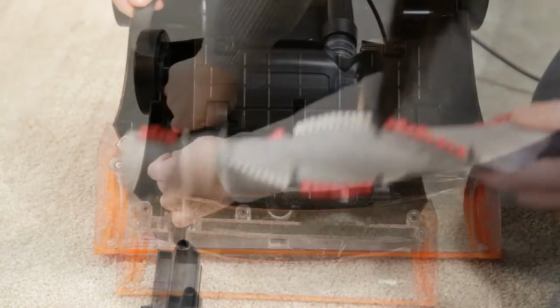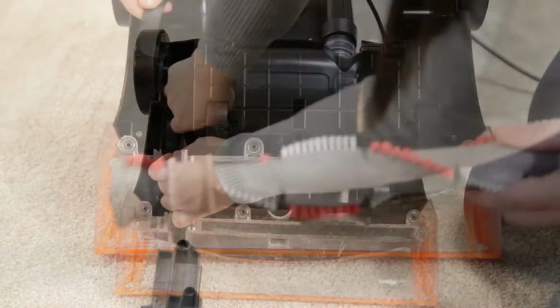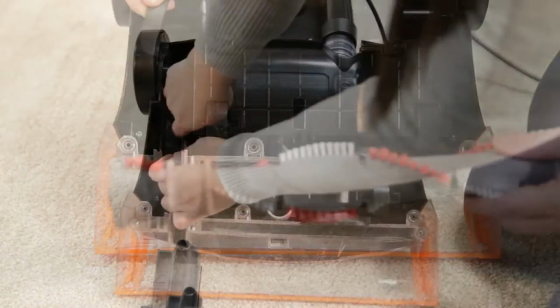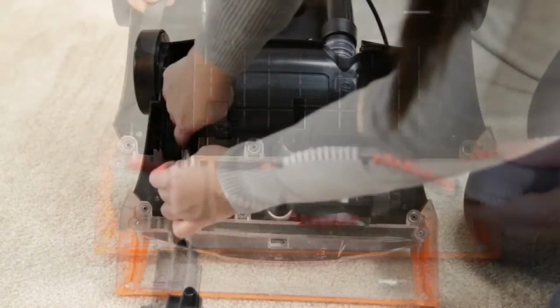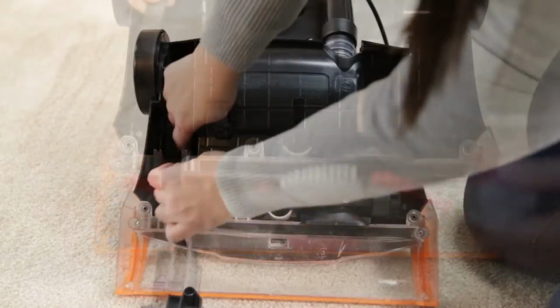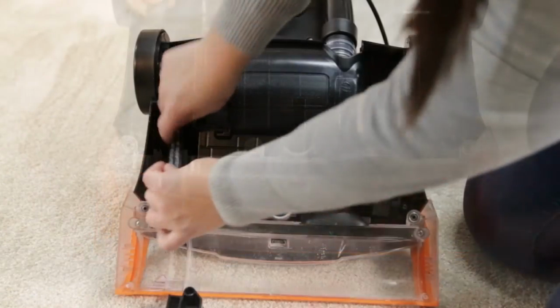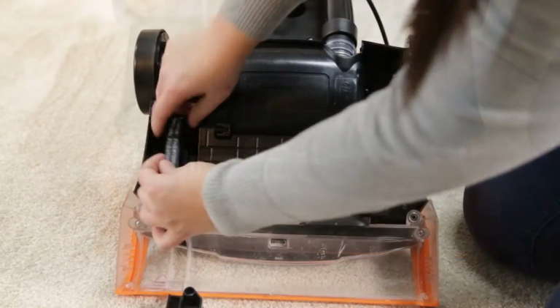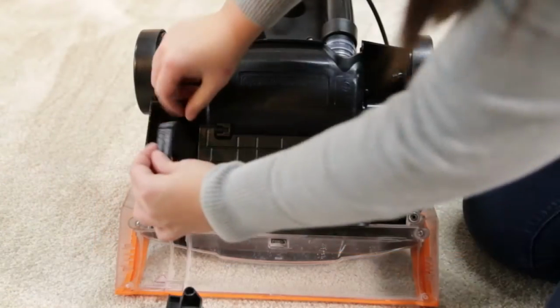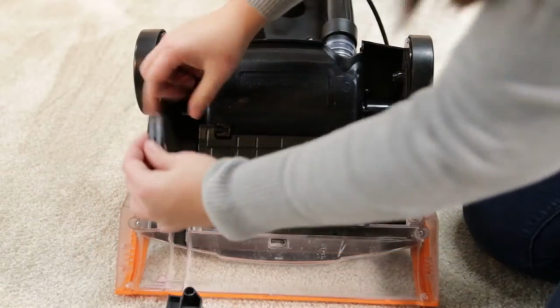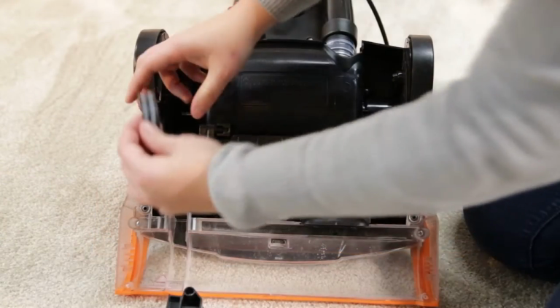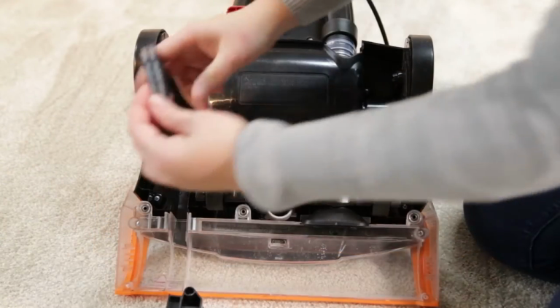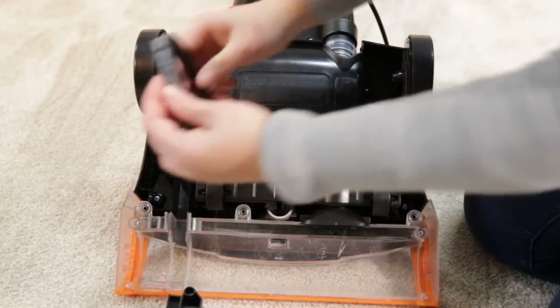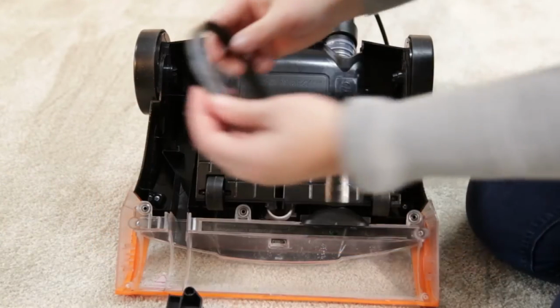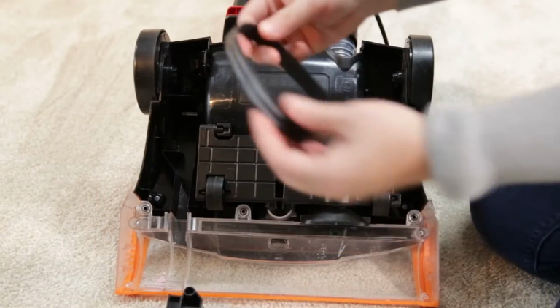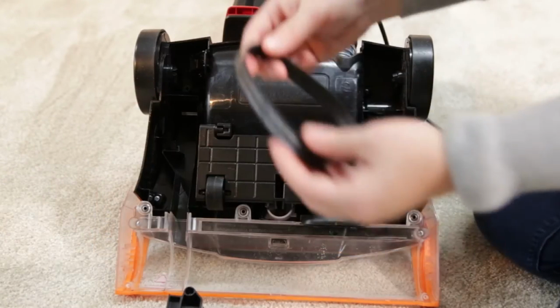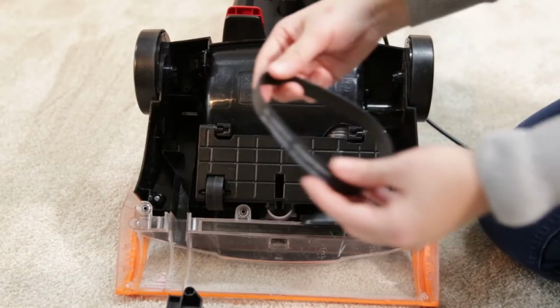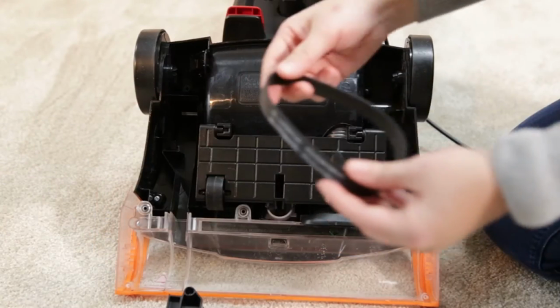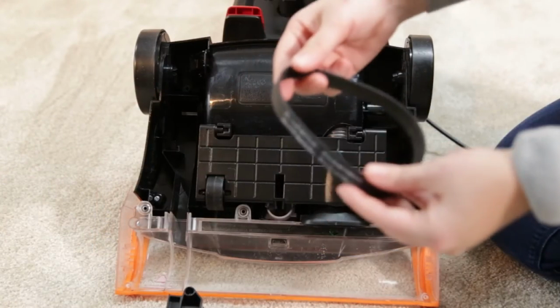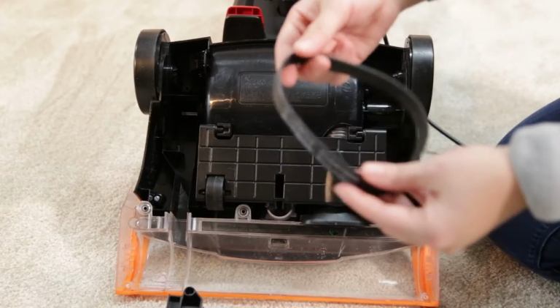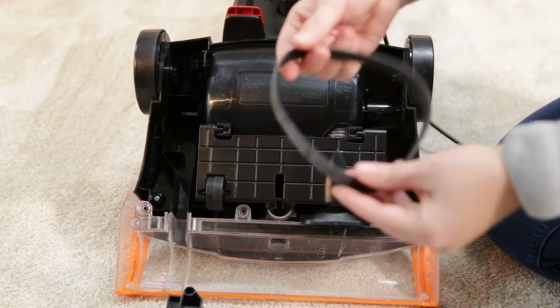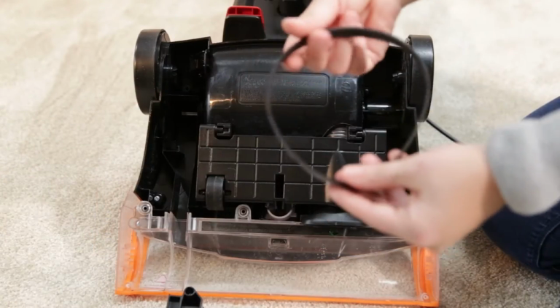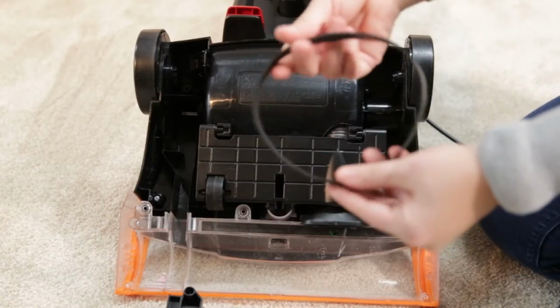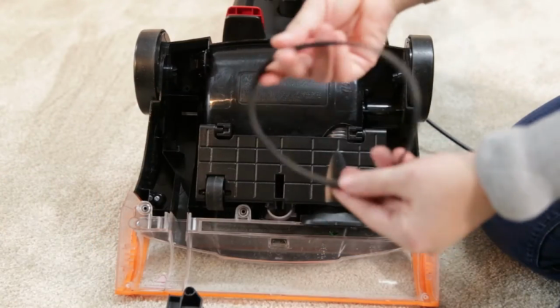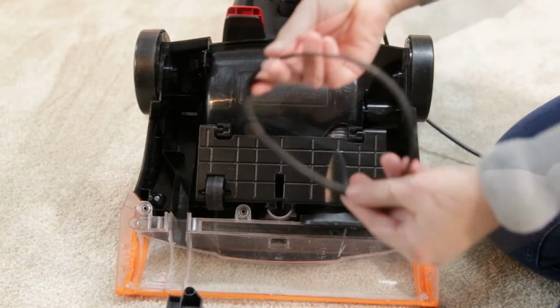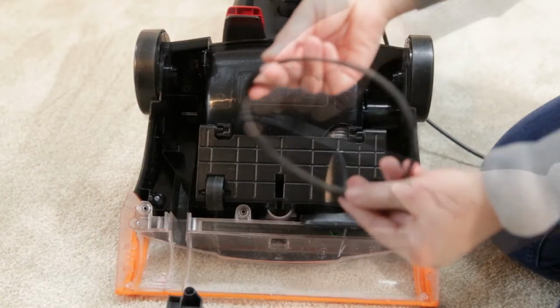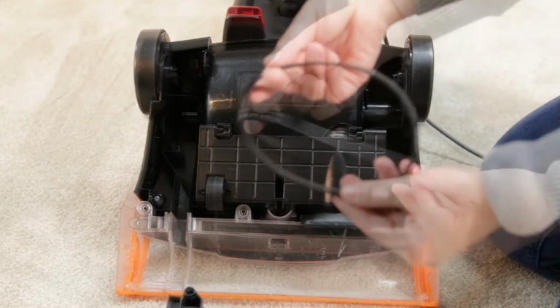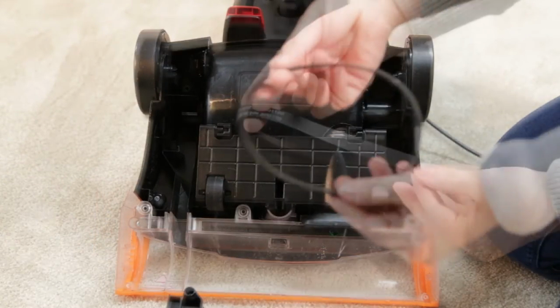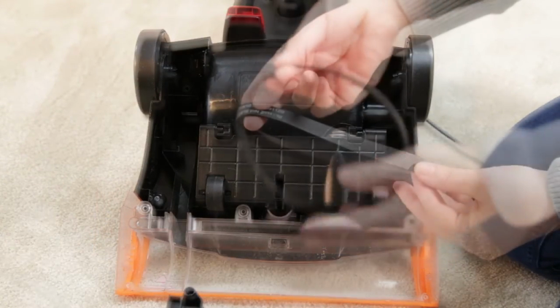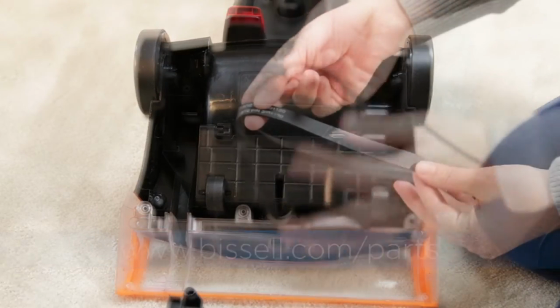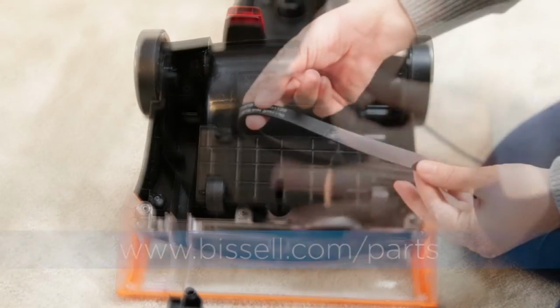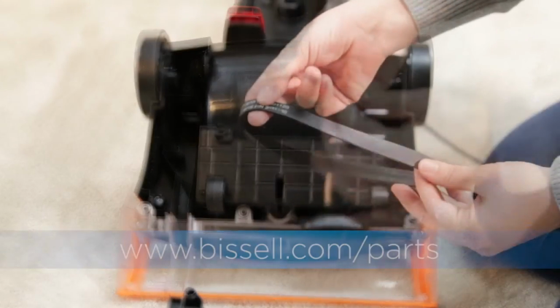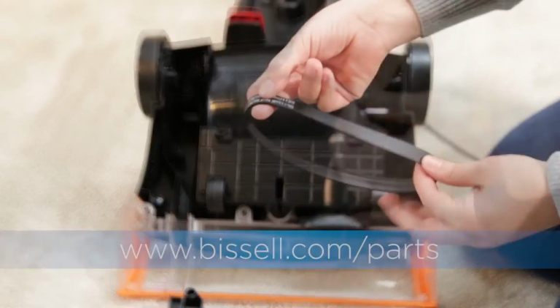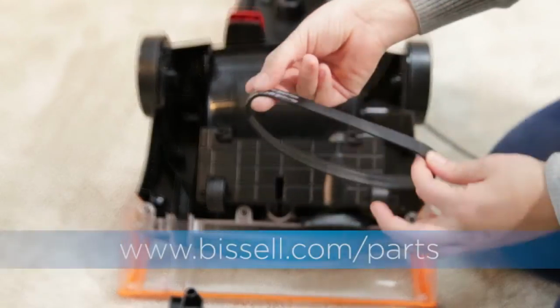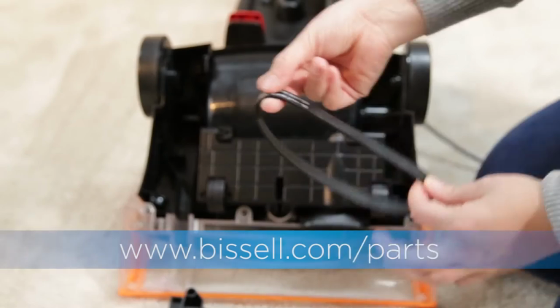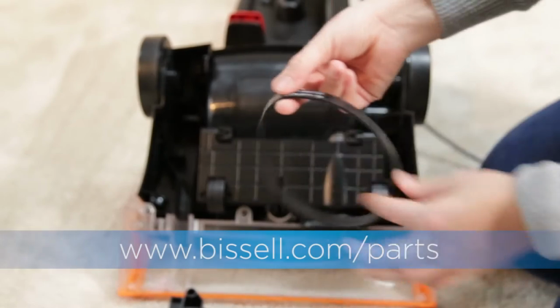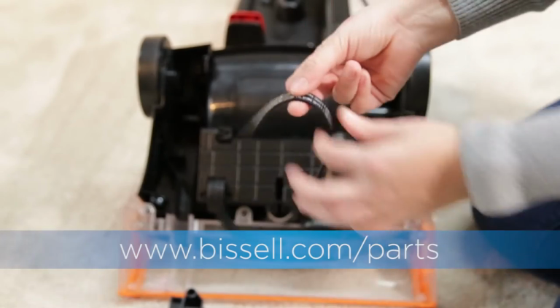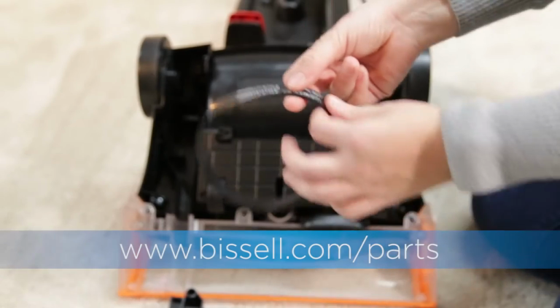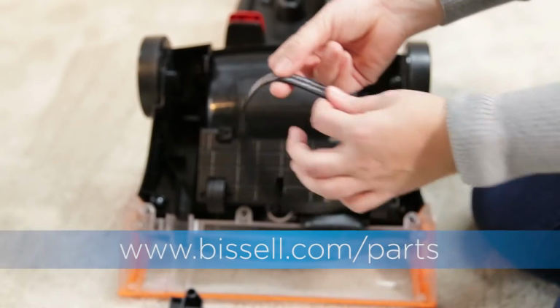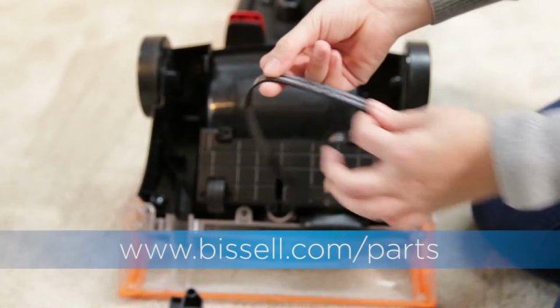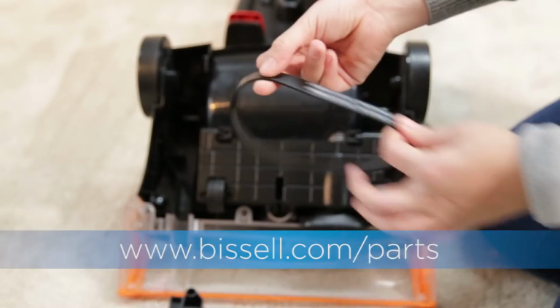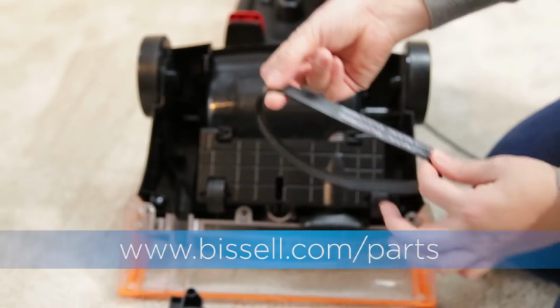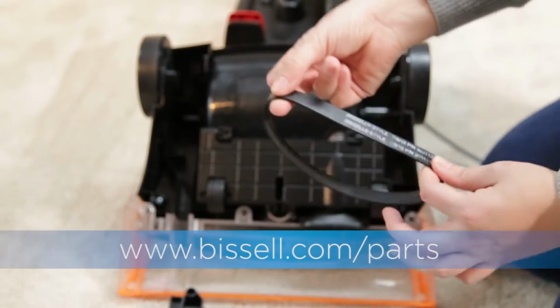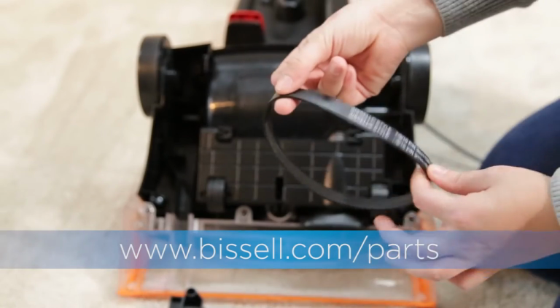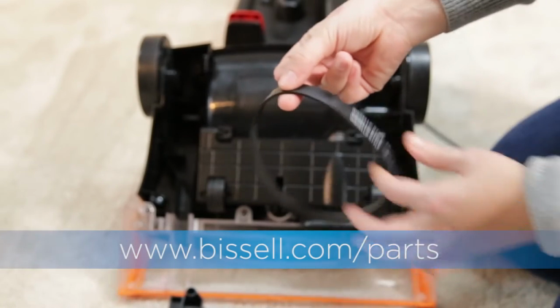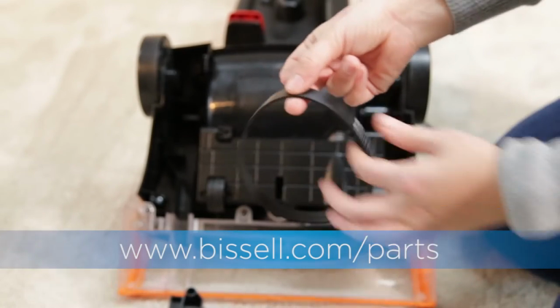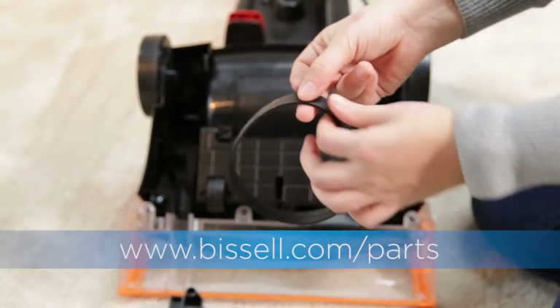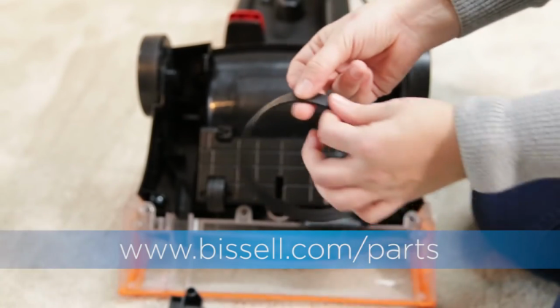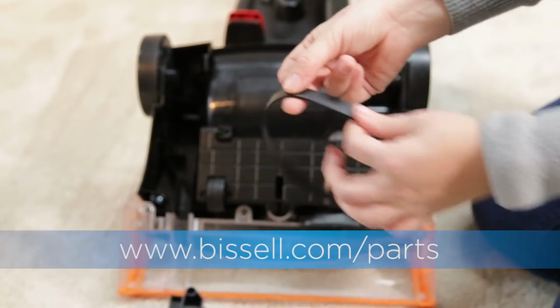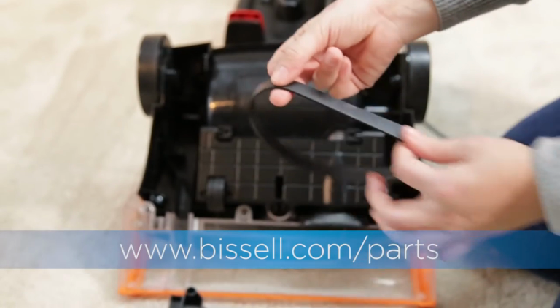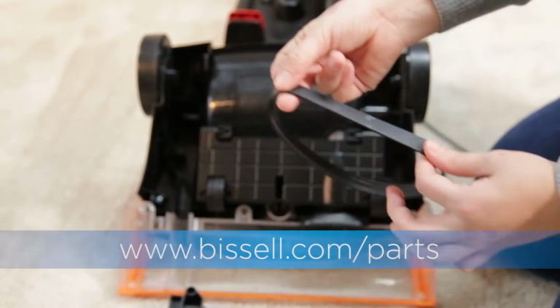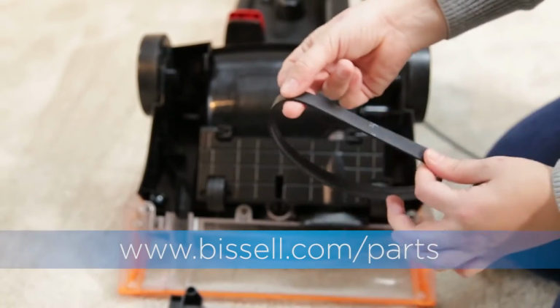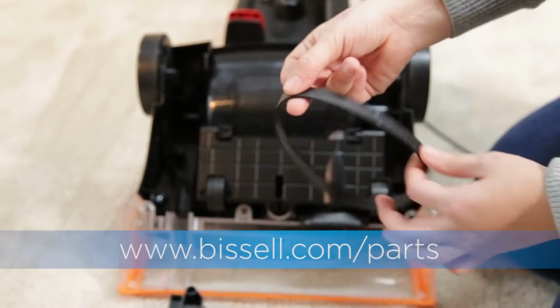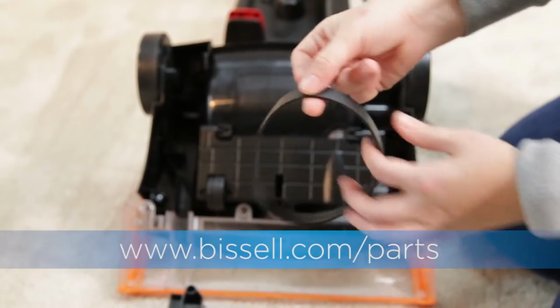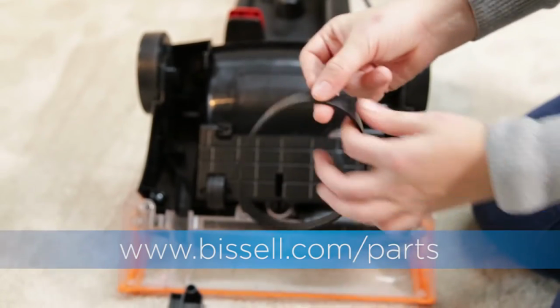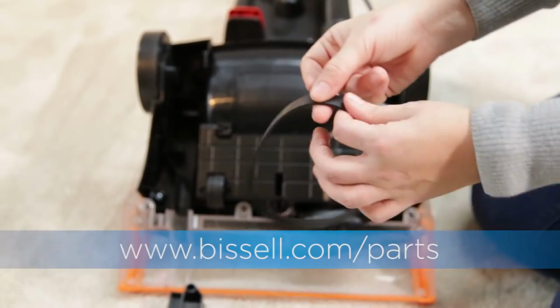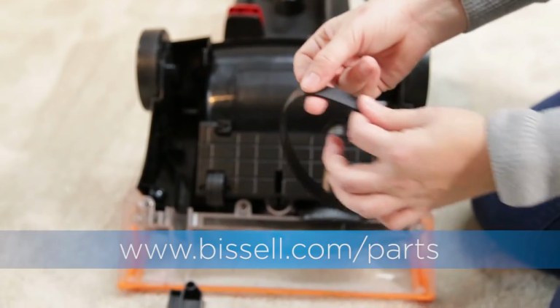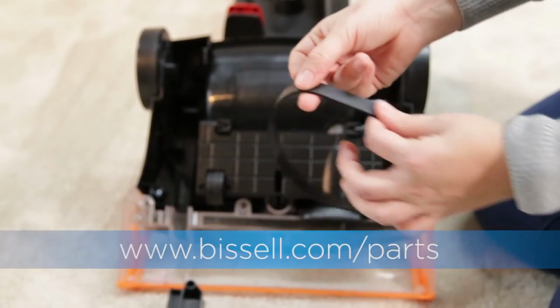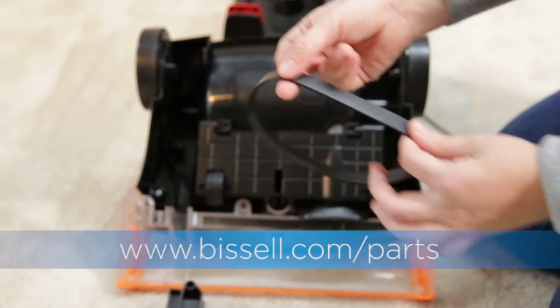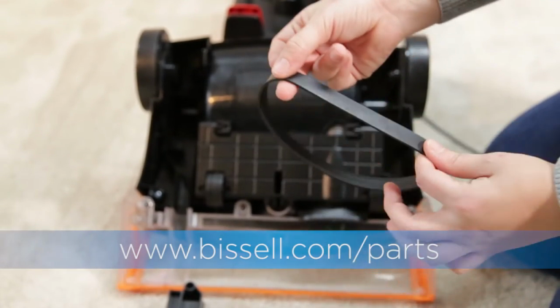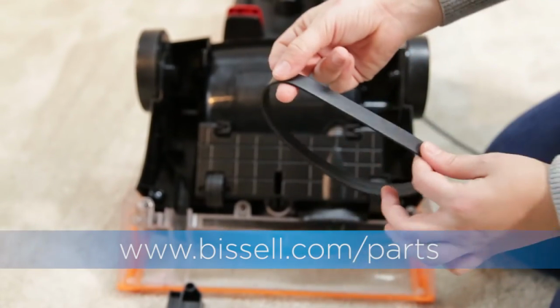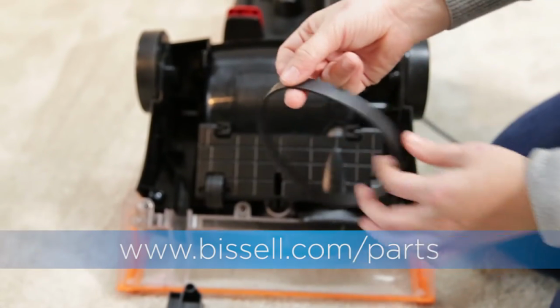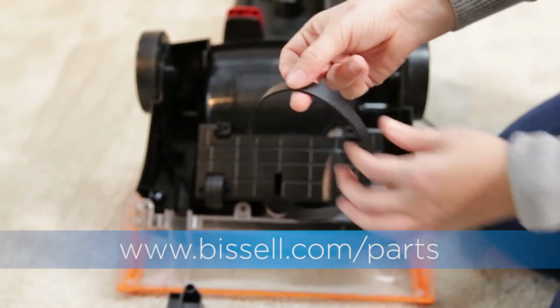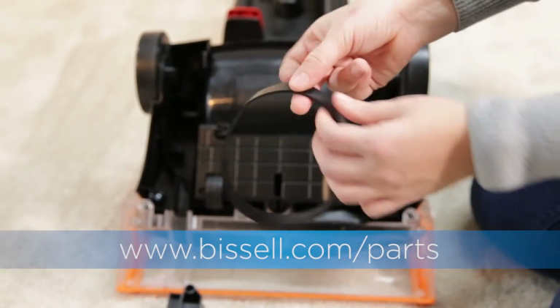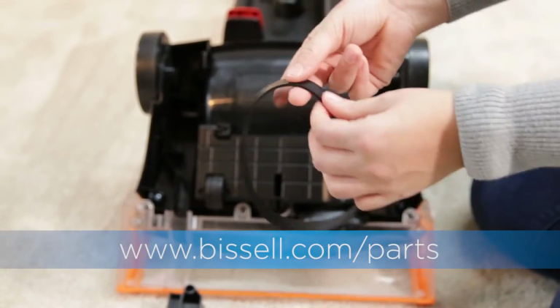Remove the belt from the motor pulley if needed. Inspect your belt — if it is broken or damaged, it will need to be replaced.